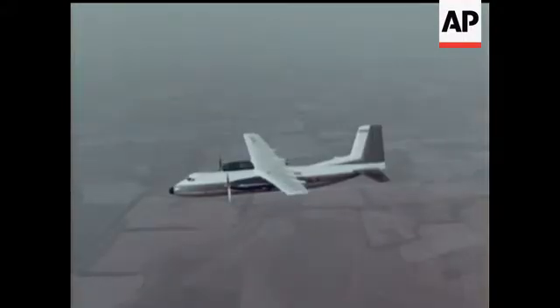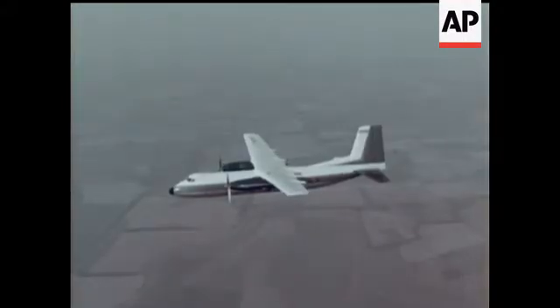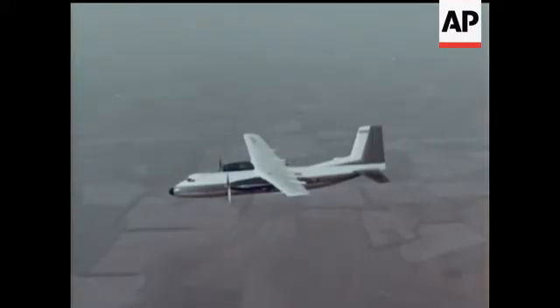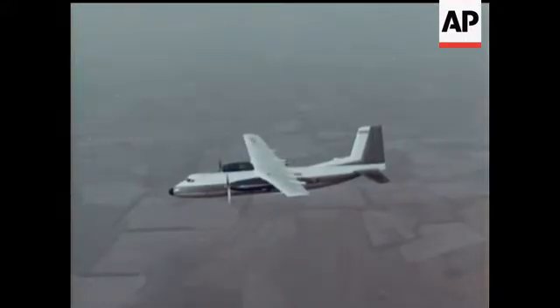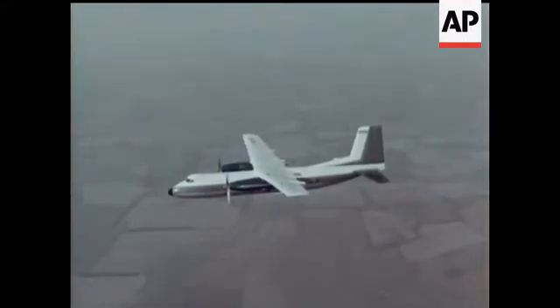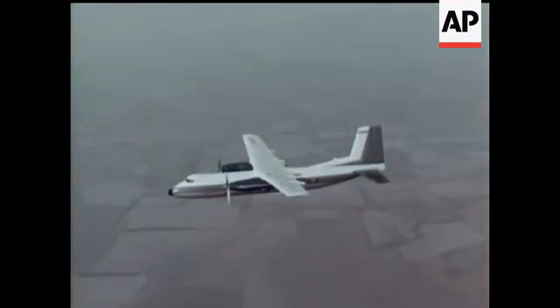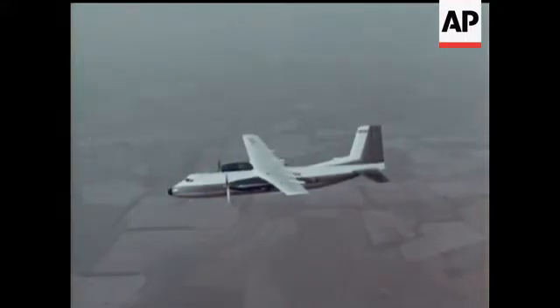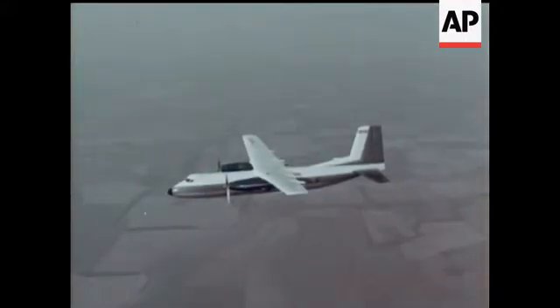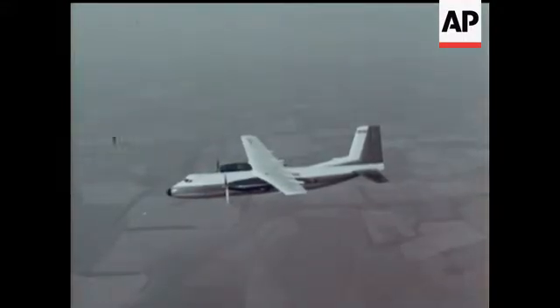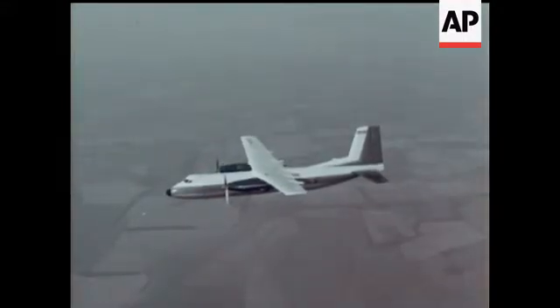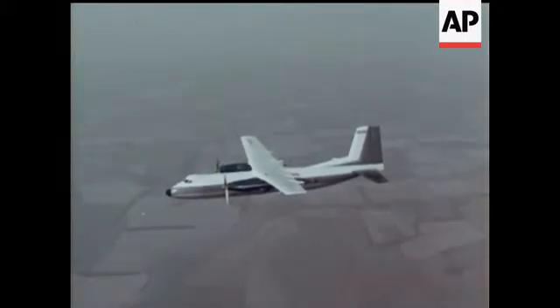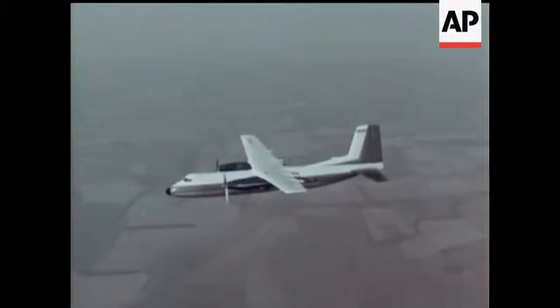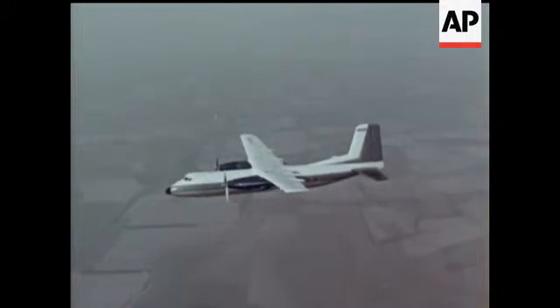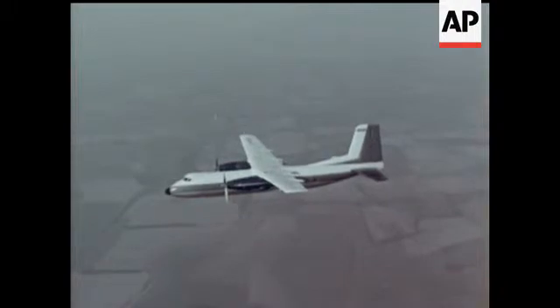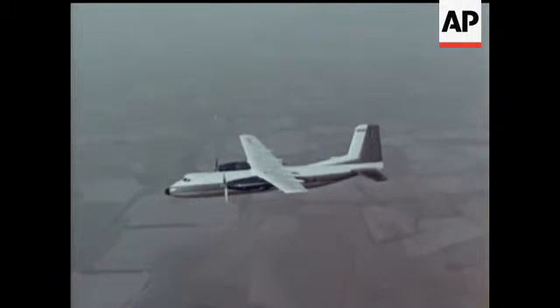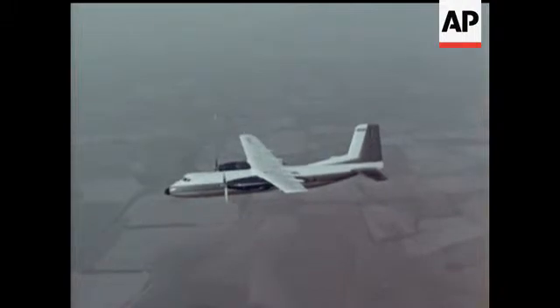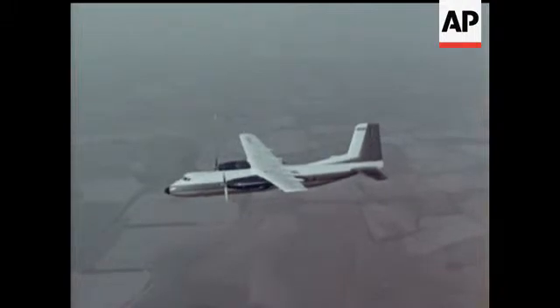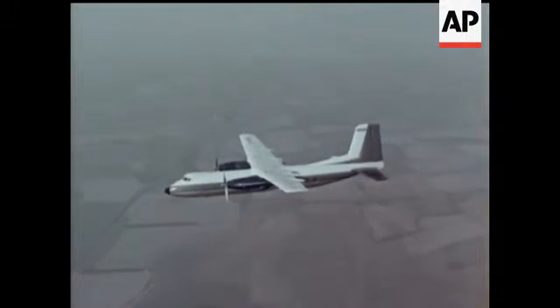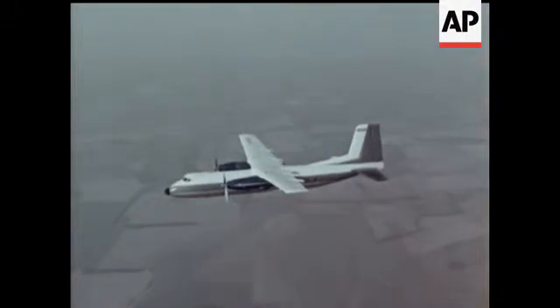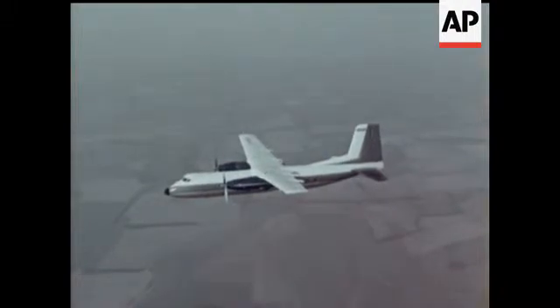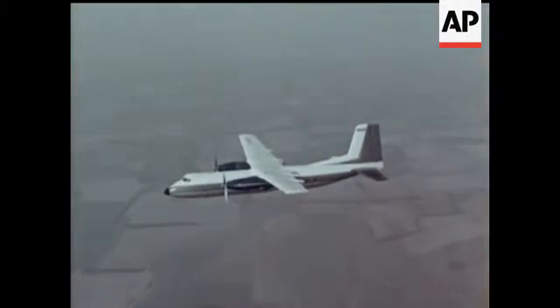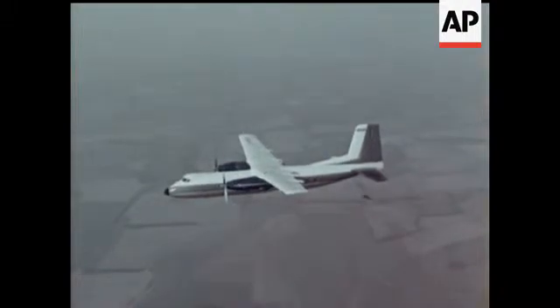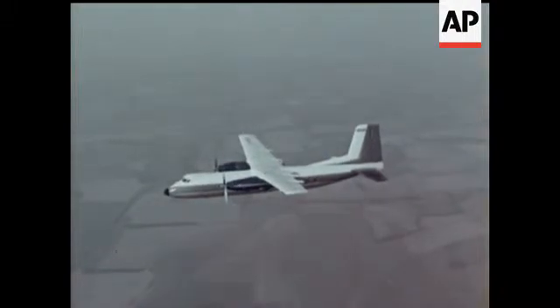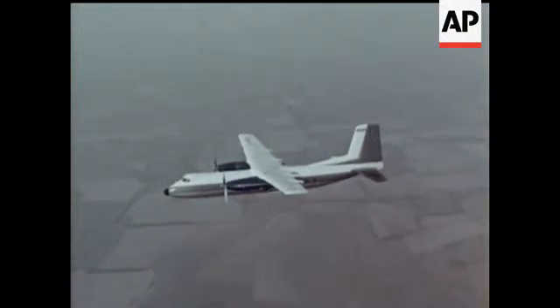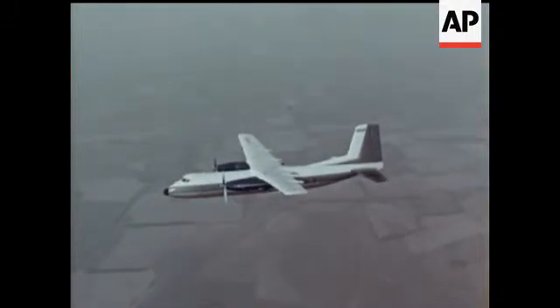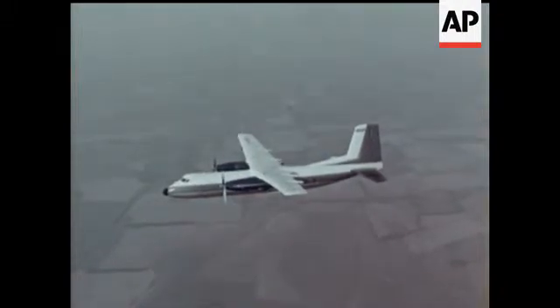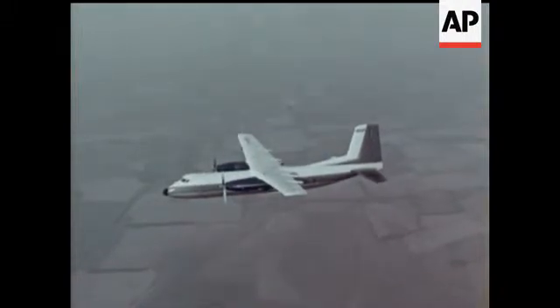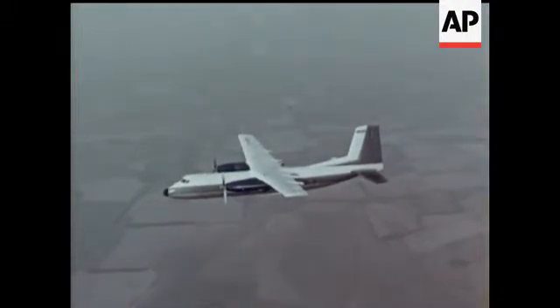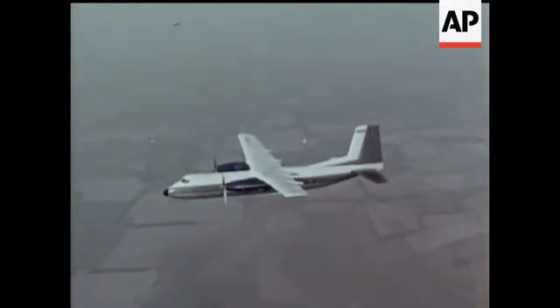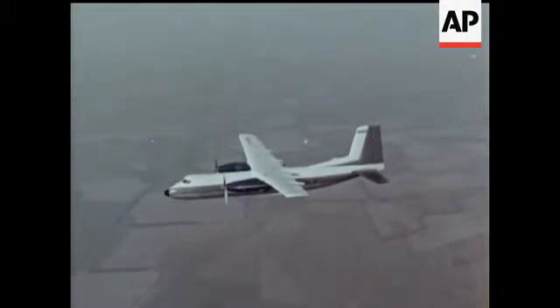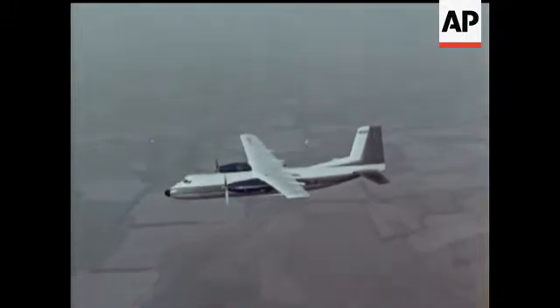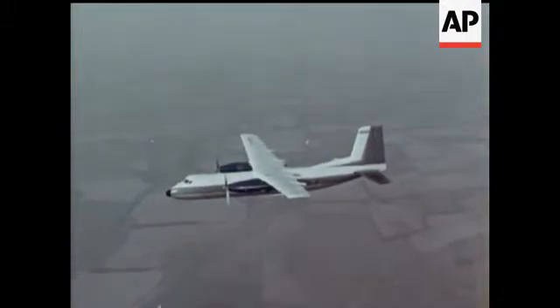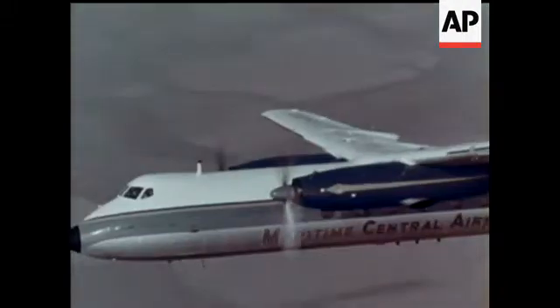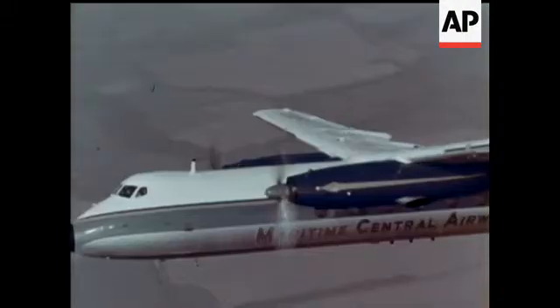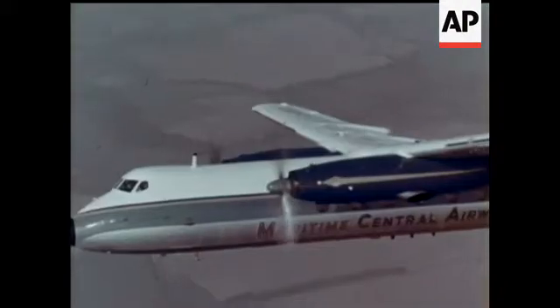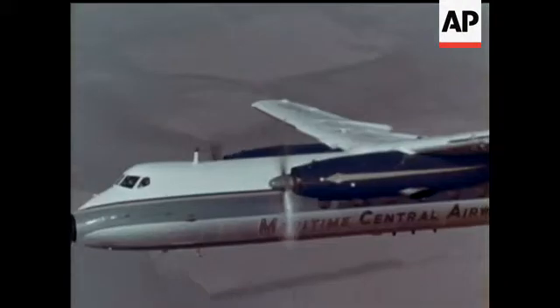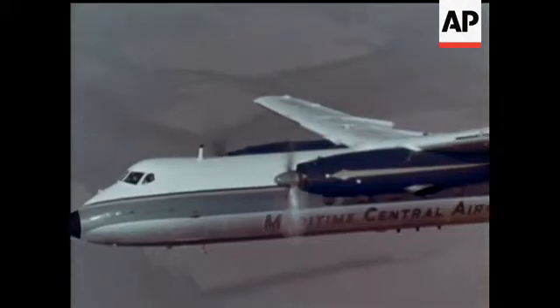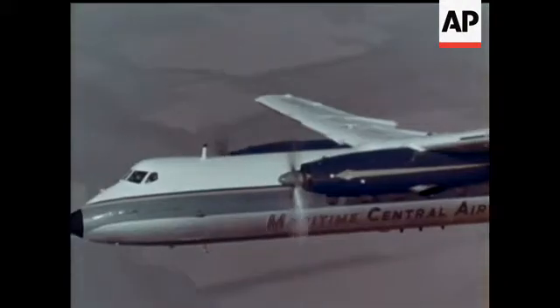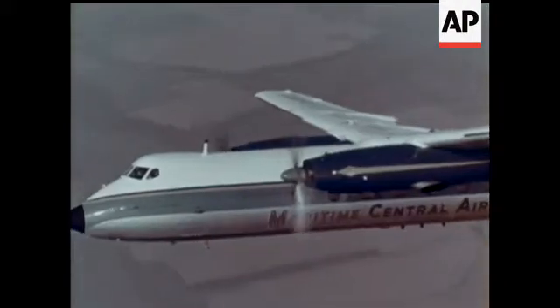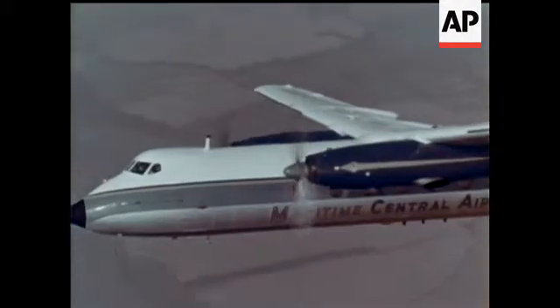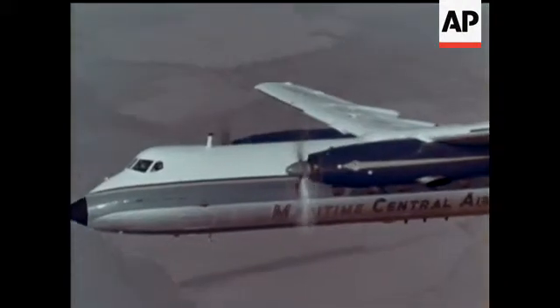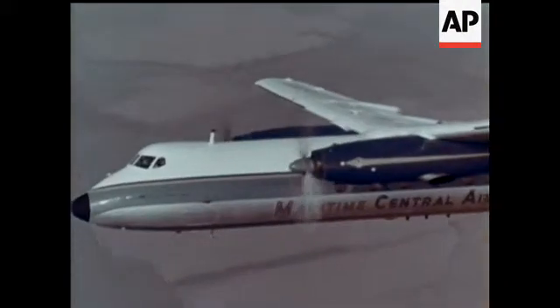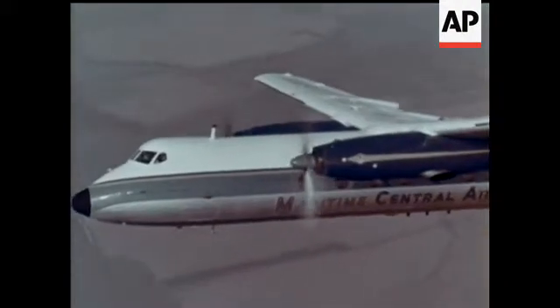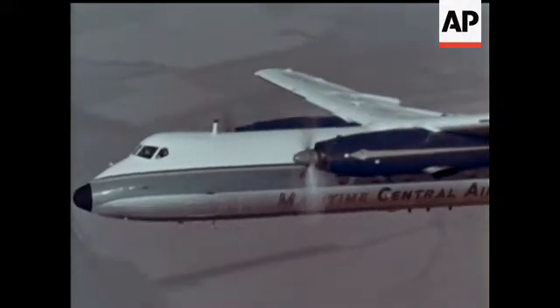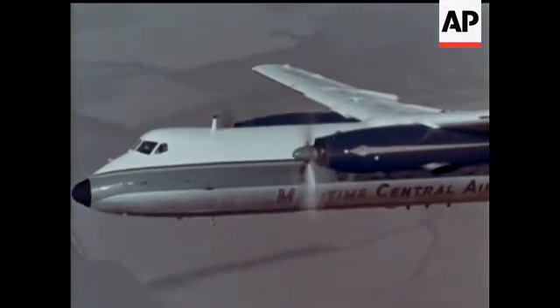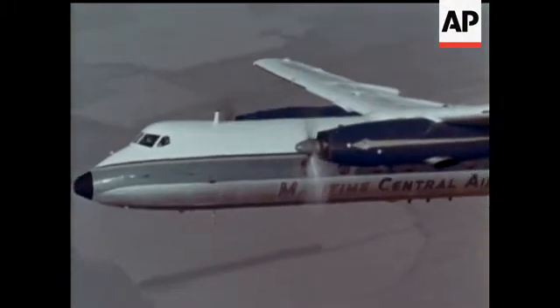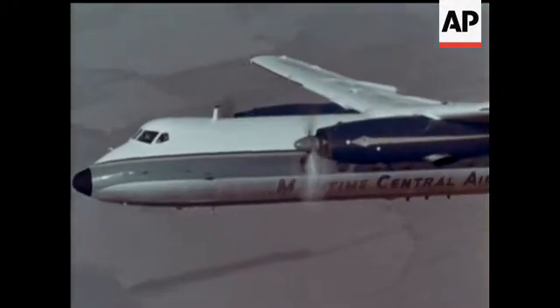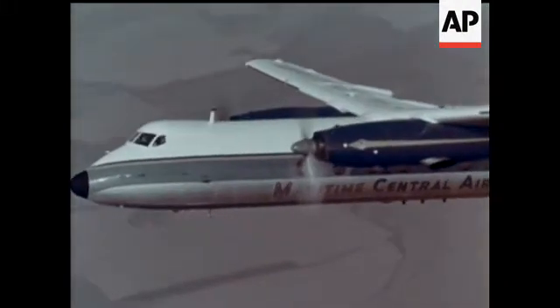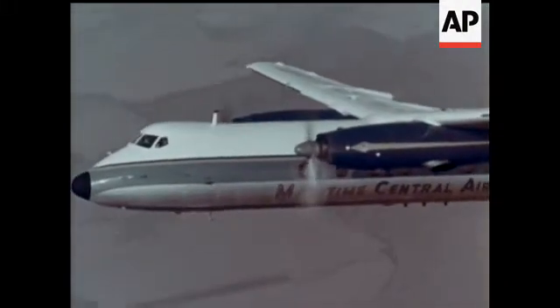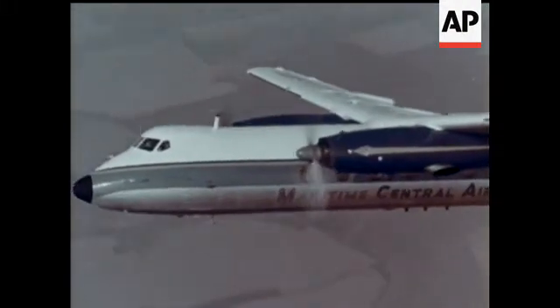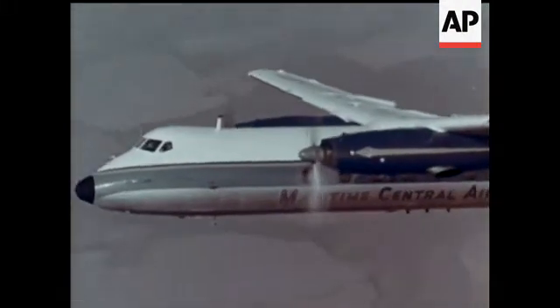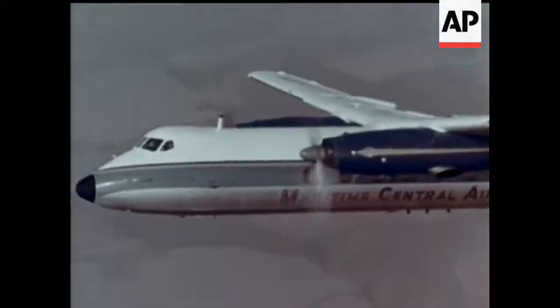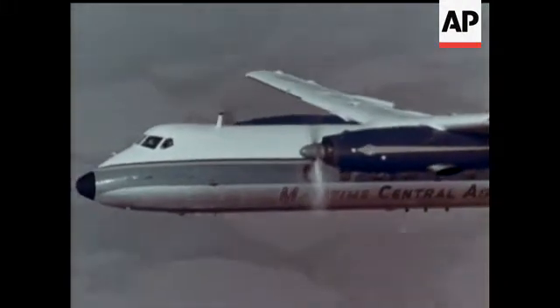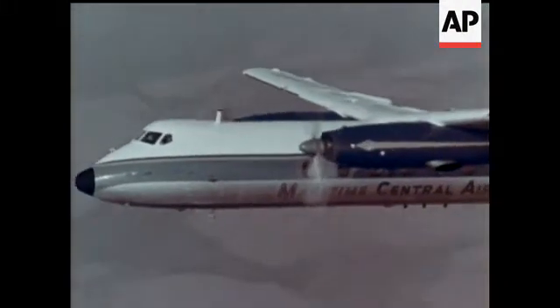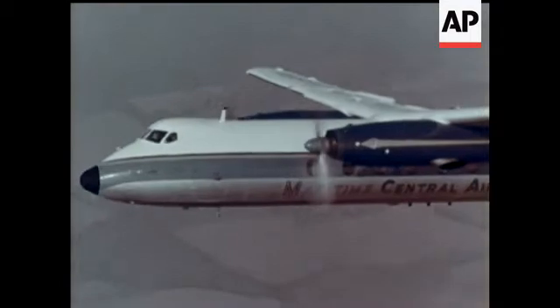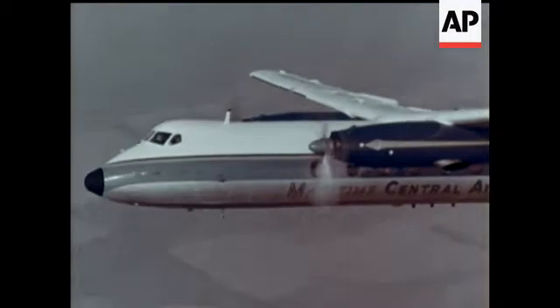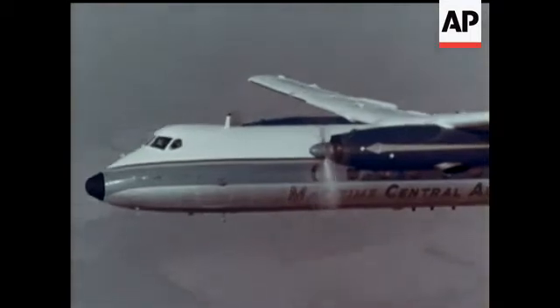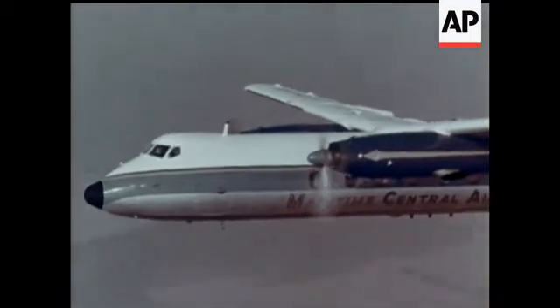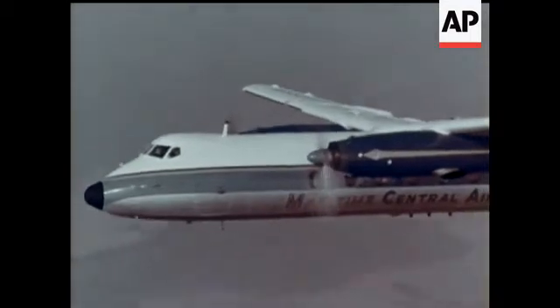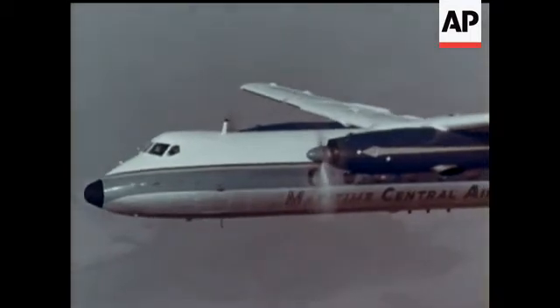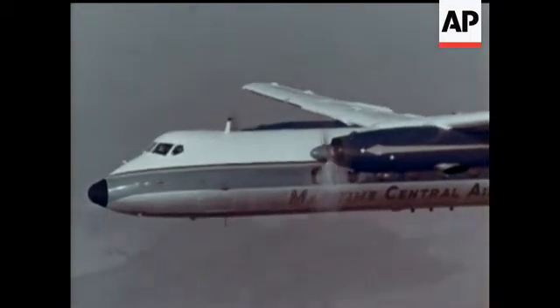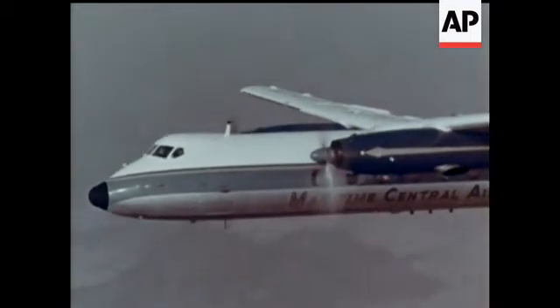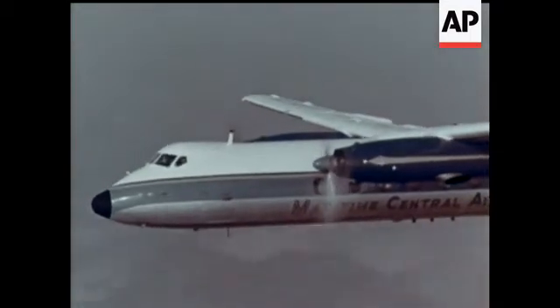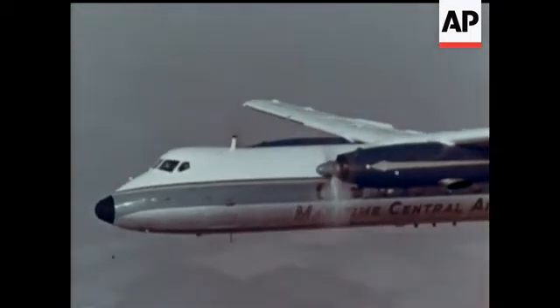Among civil aircraft, the Handley Page Dart Herald — a first-class multi-purpose transport in full production for several airlines.